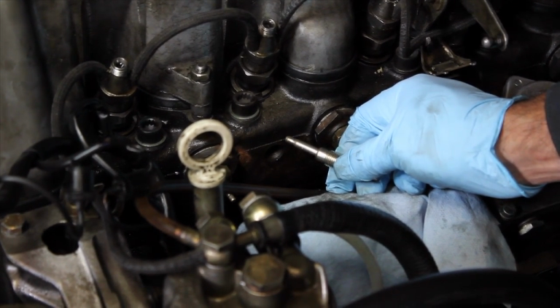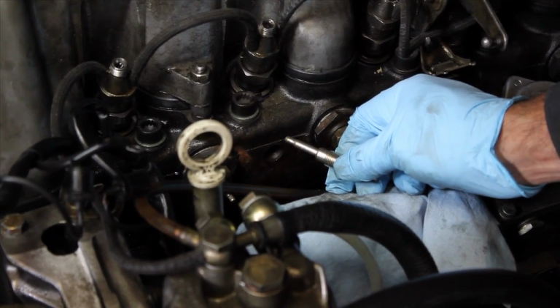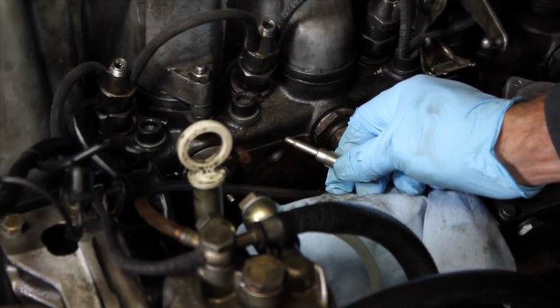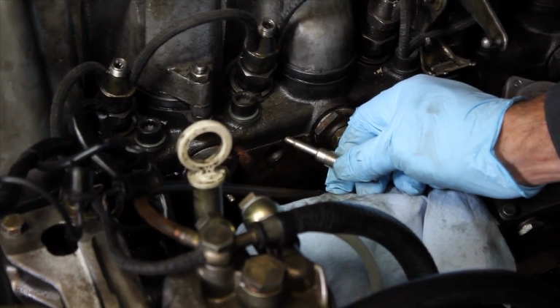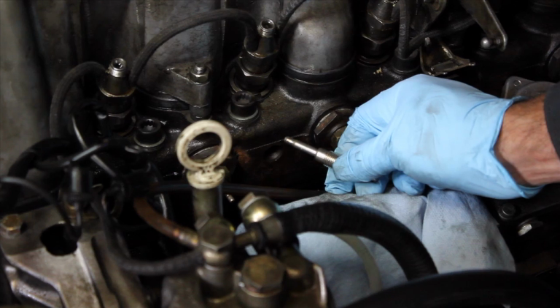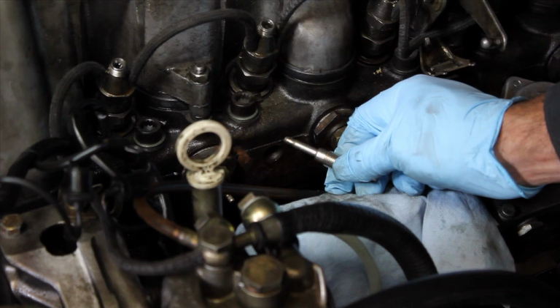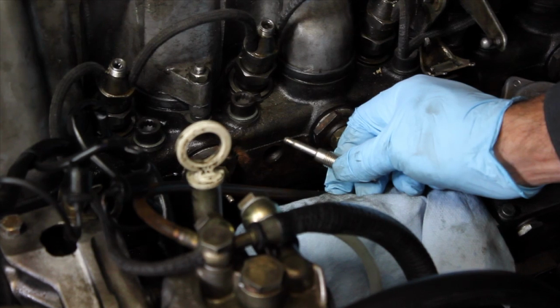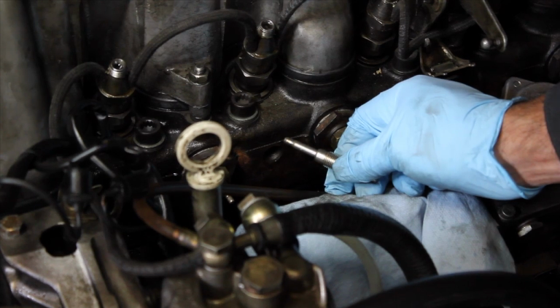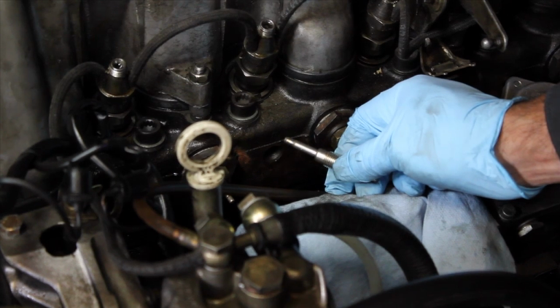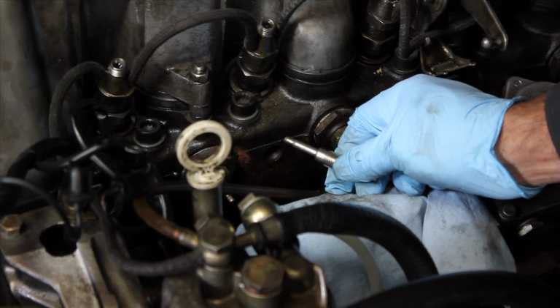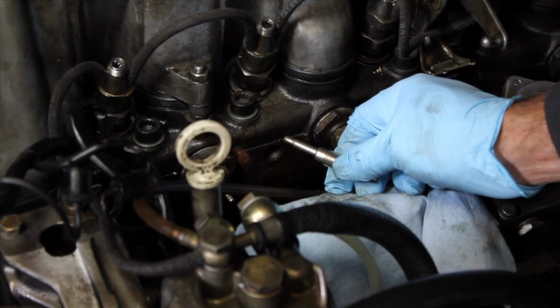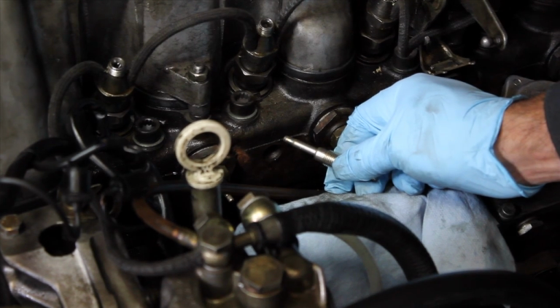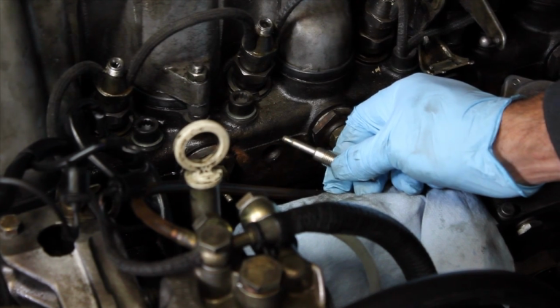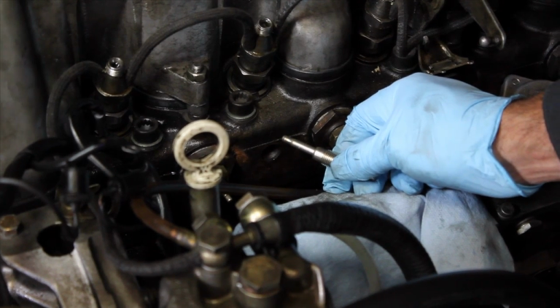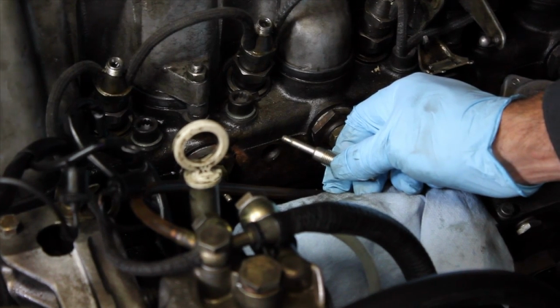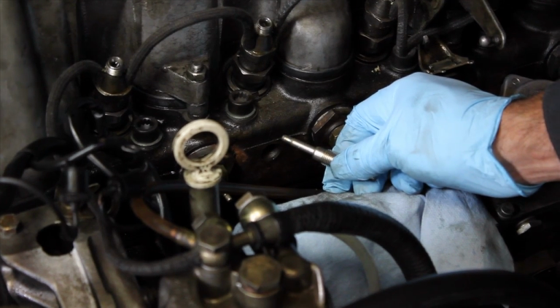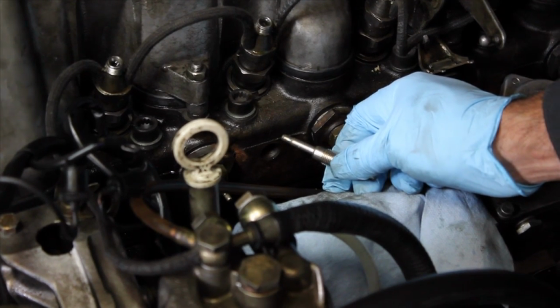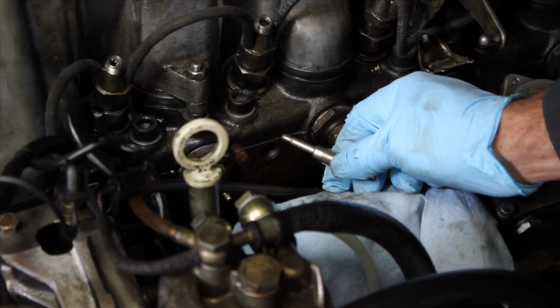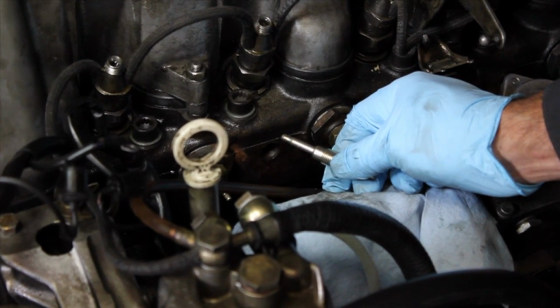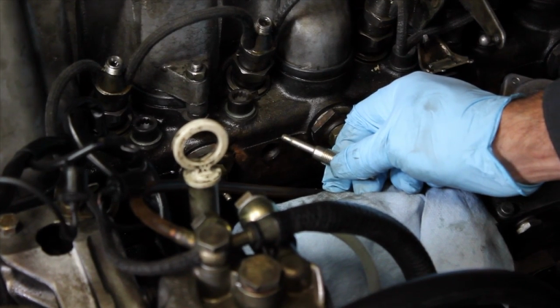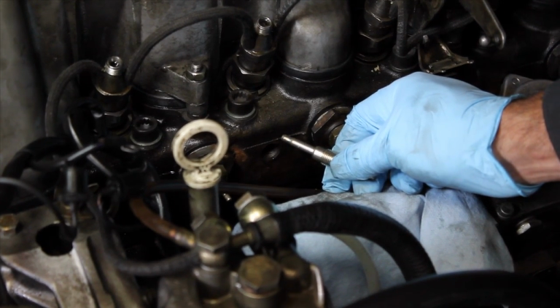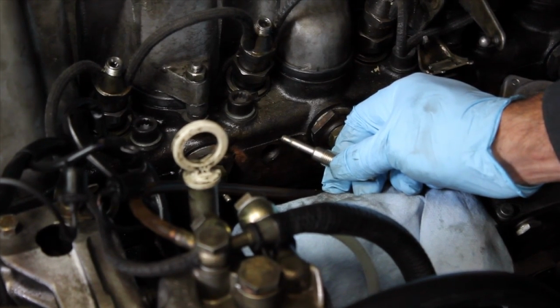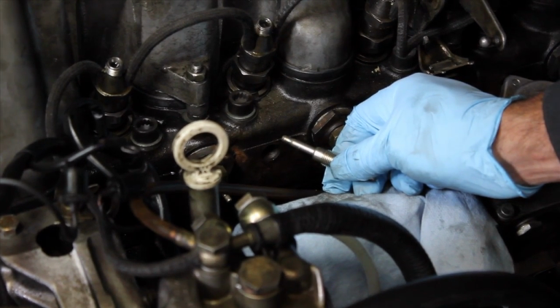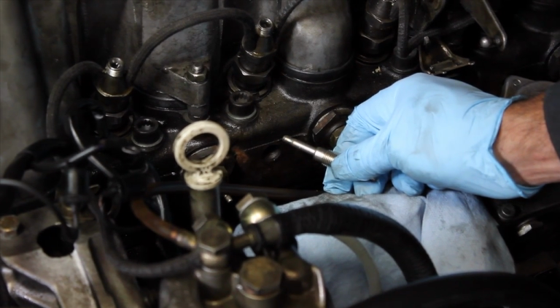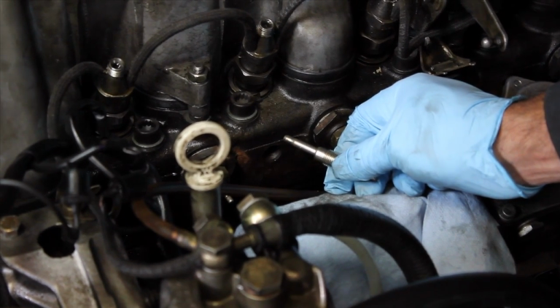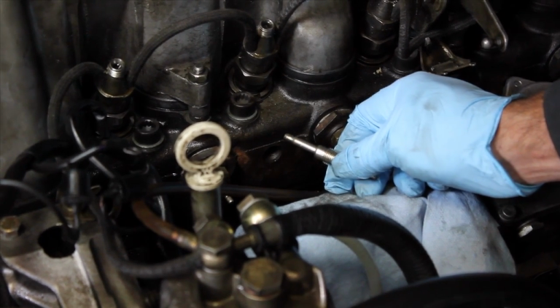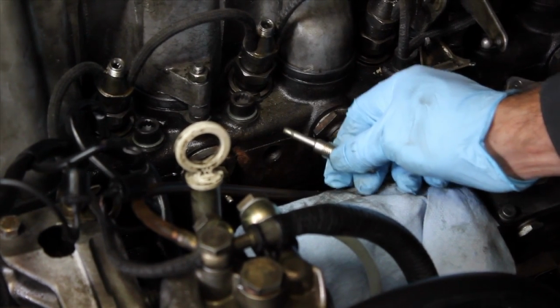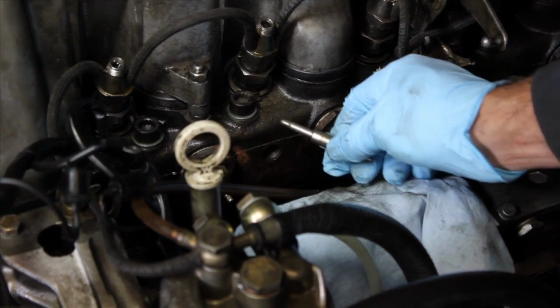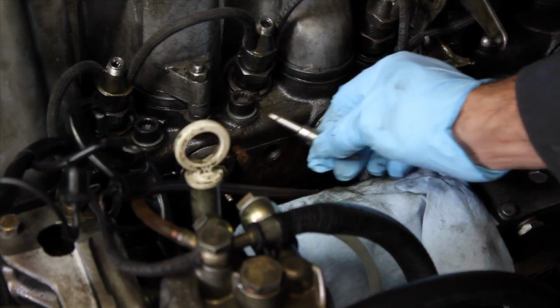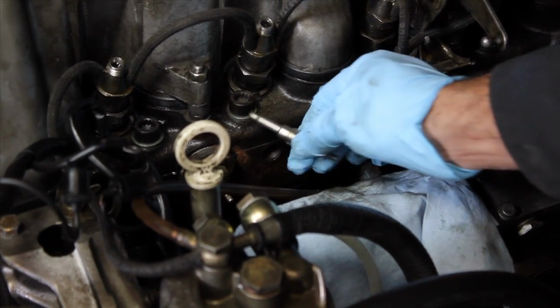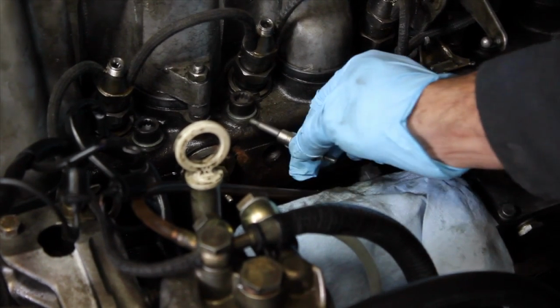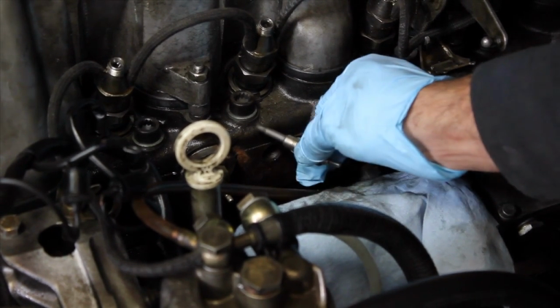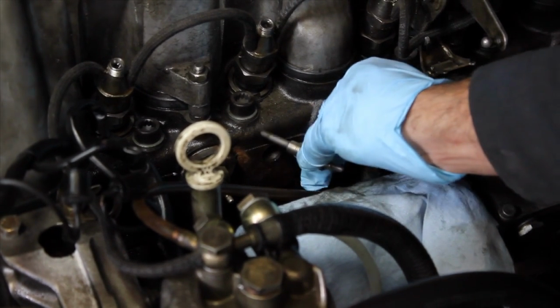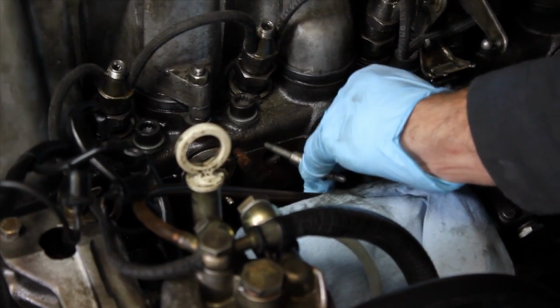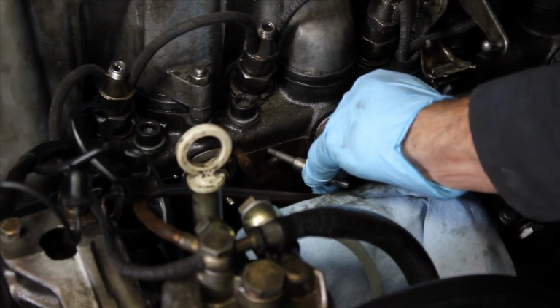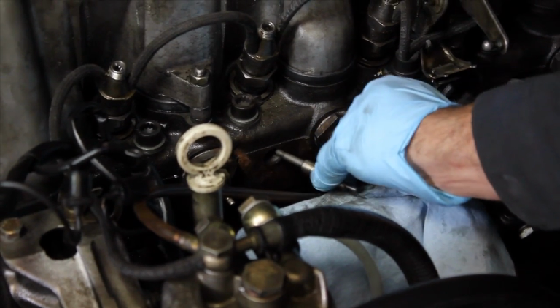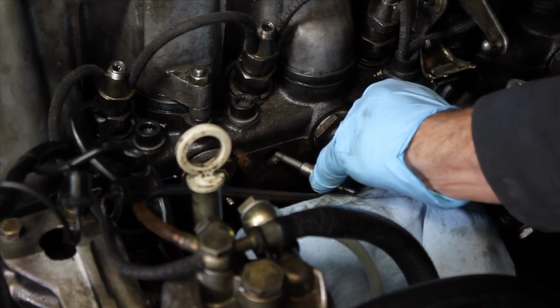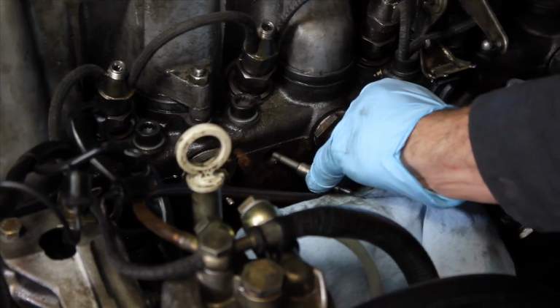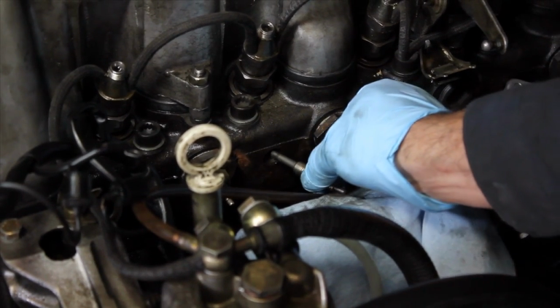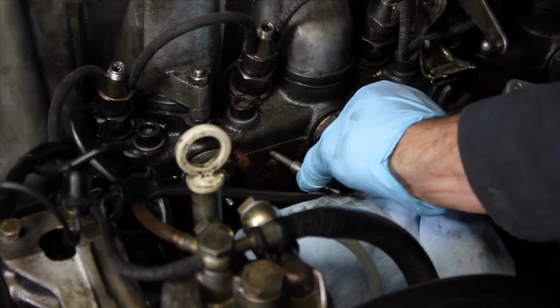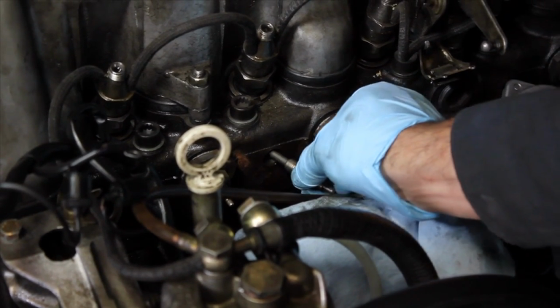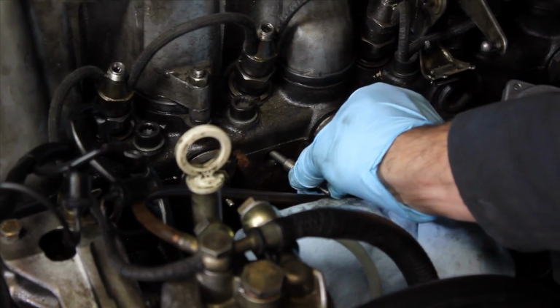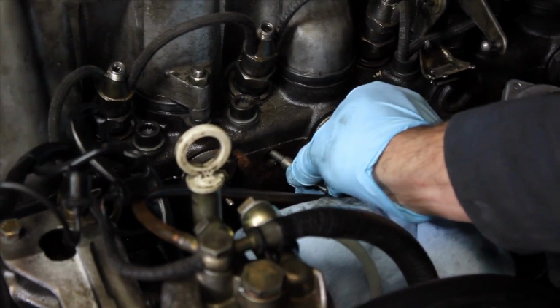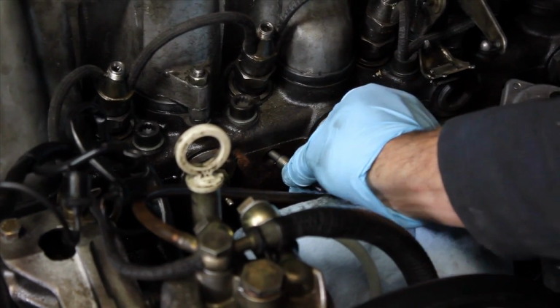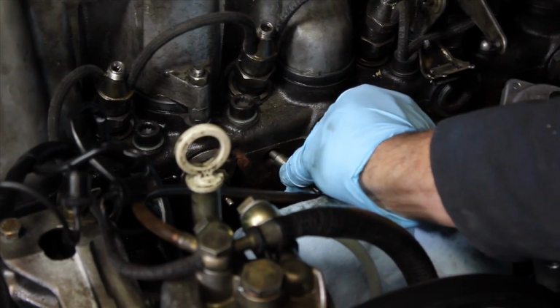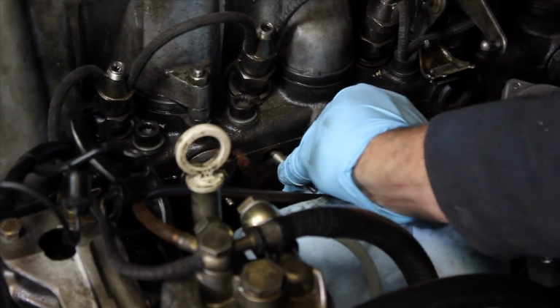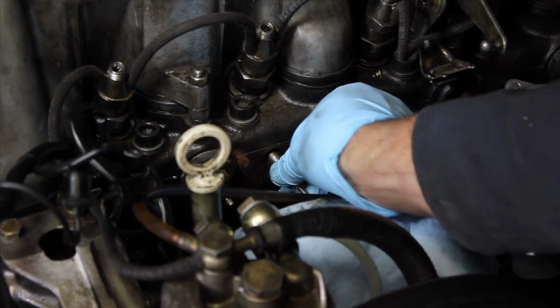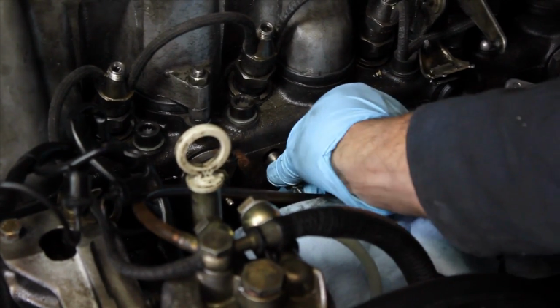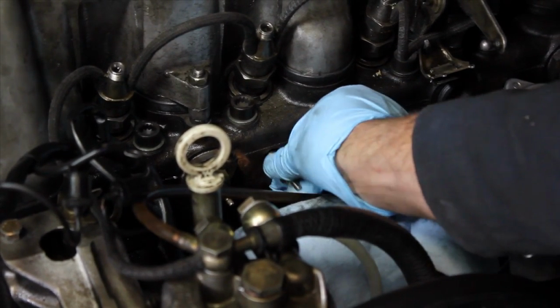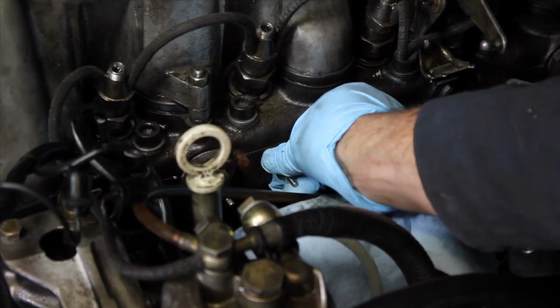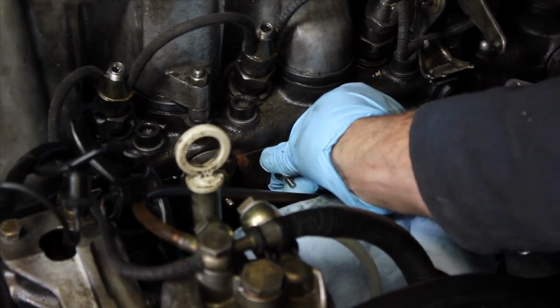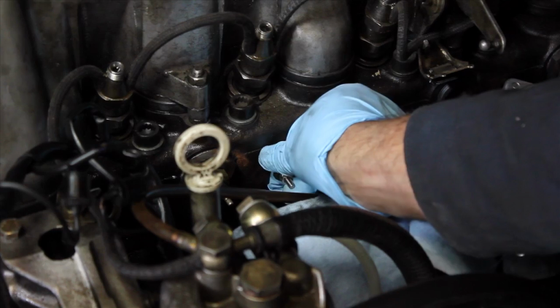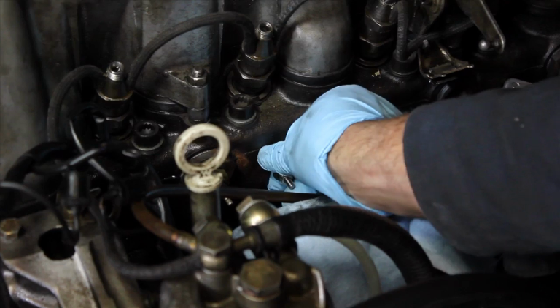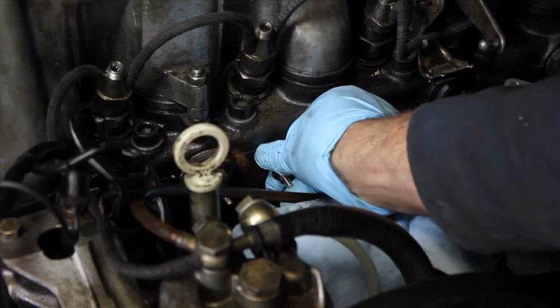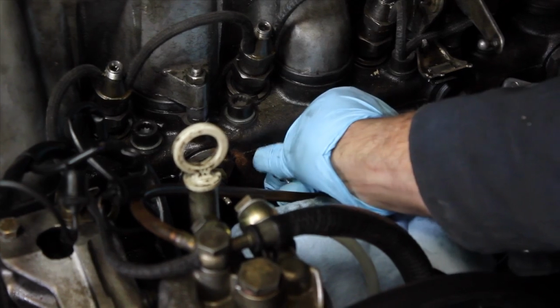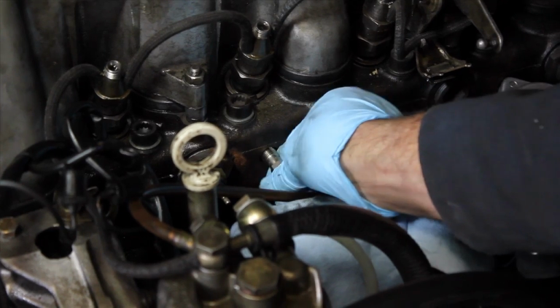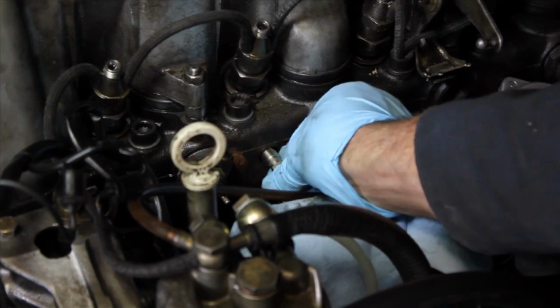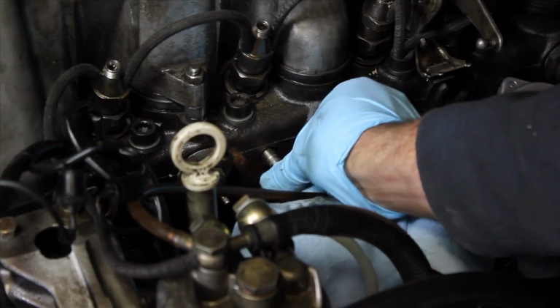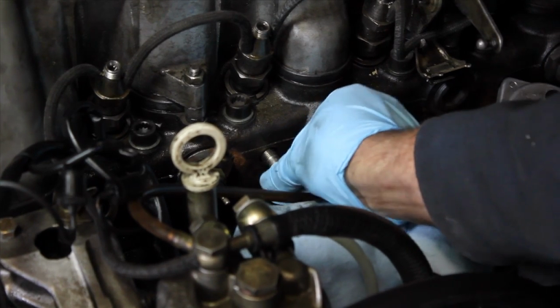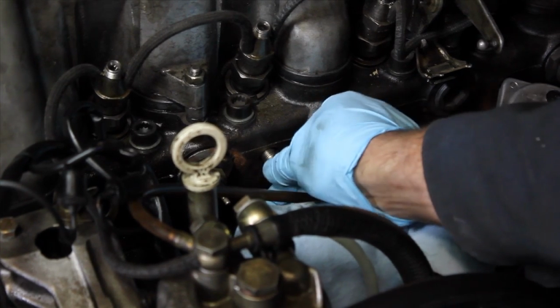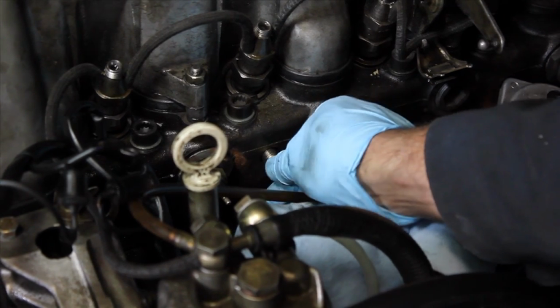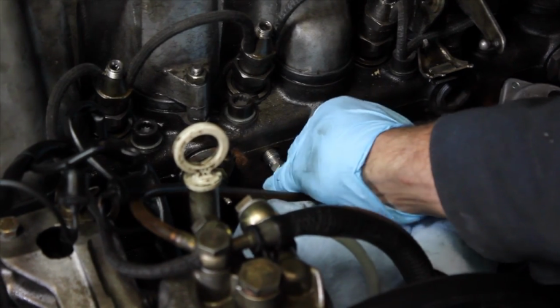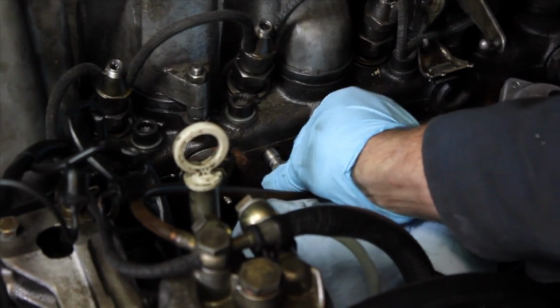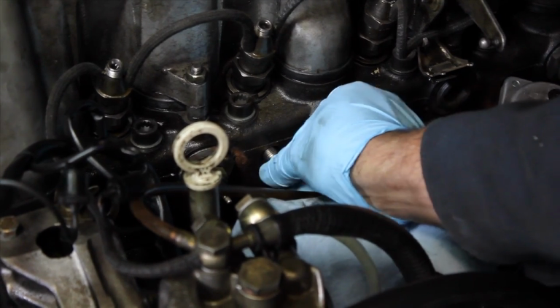Once the holes are clean, you can go ahead and insert the new glow plugs and tighten them down.